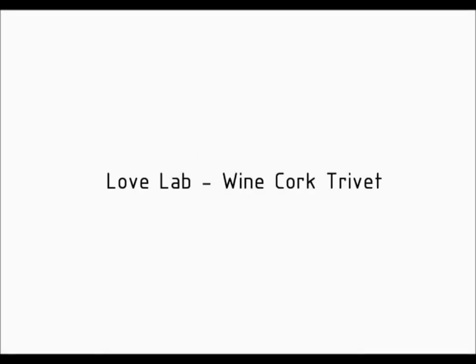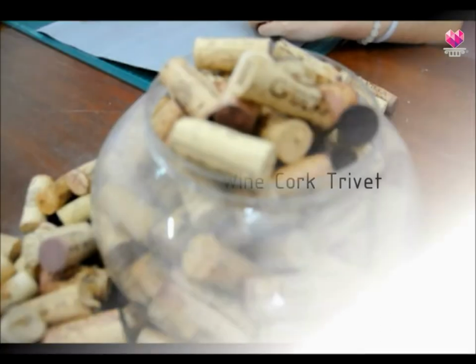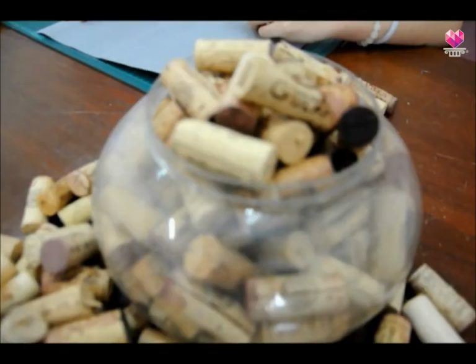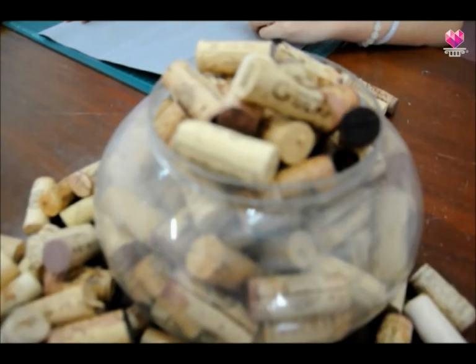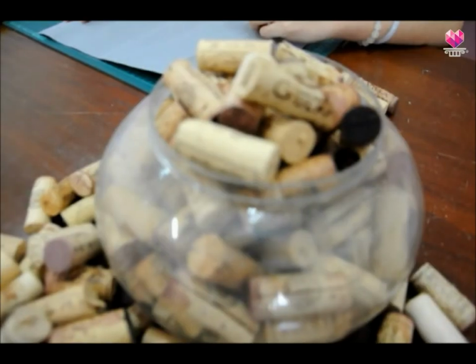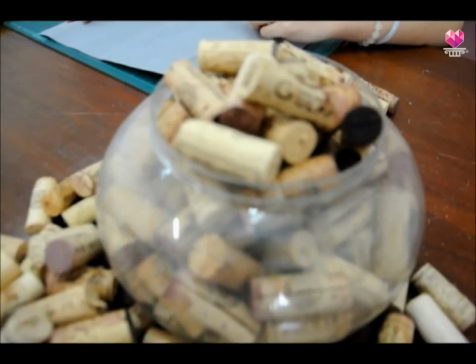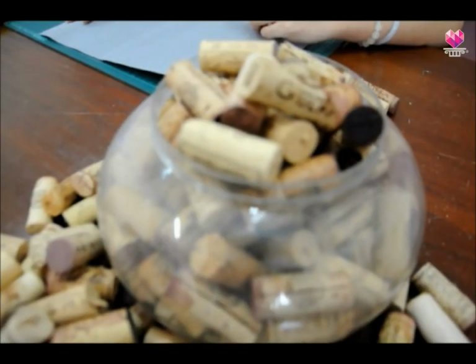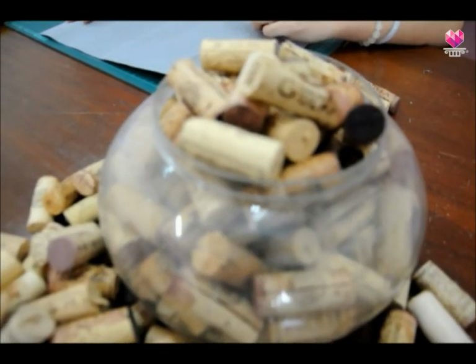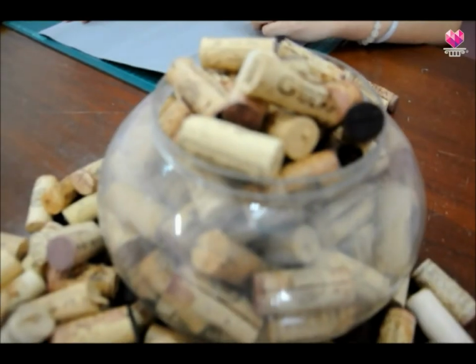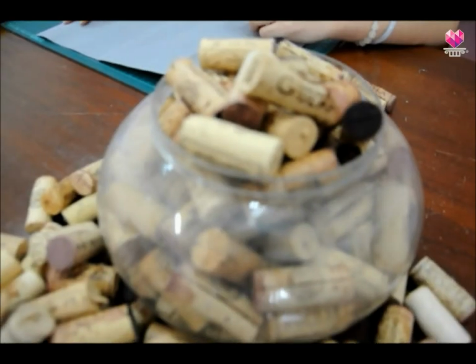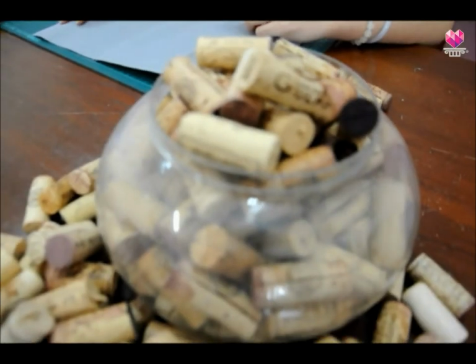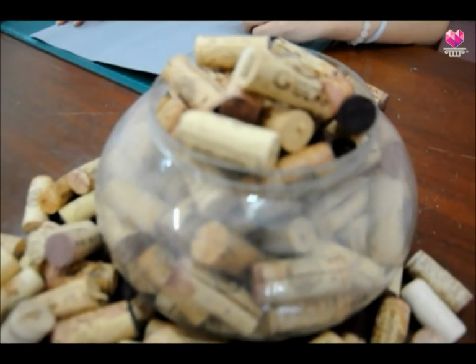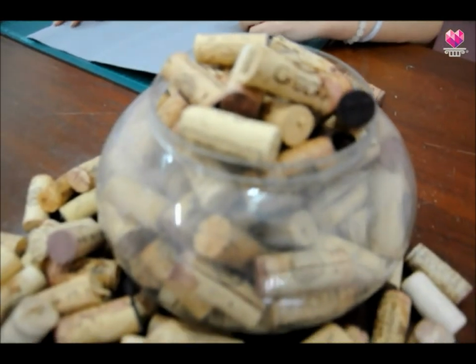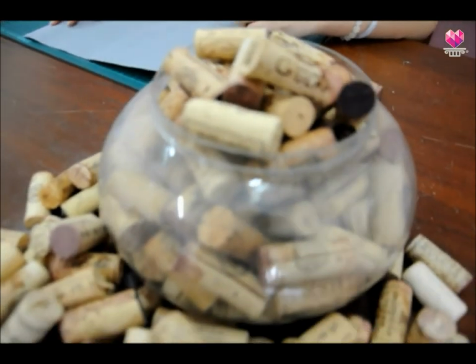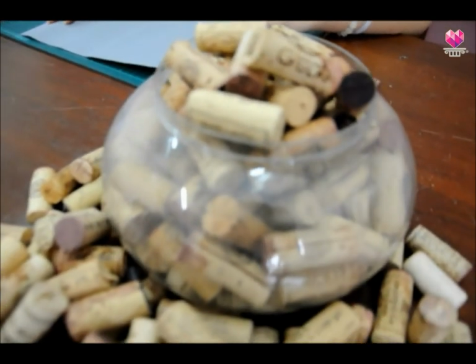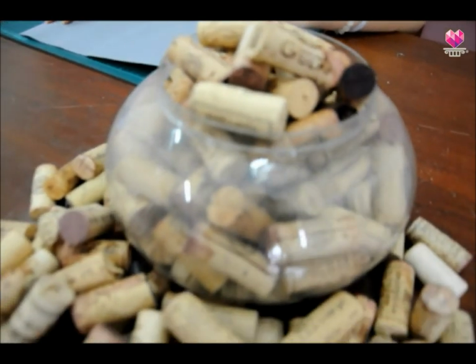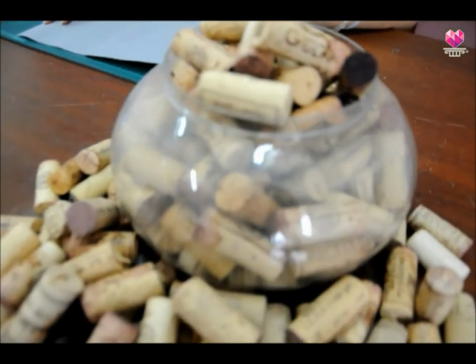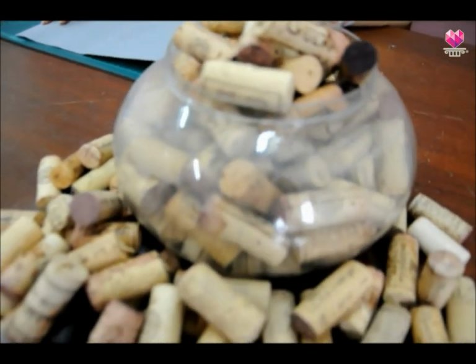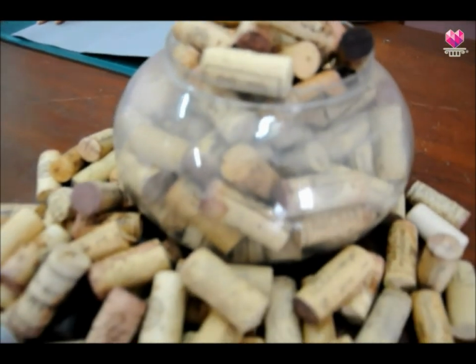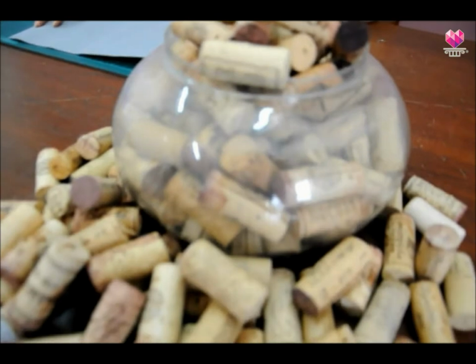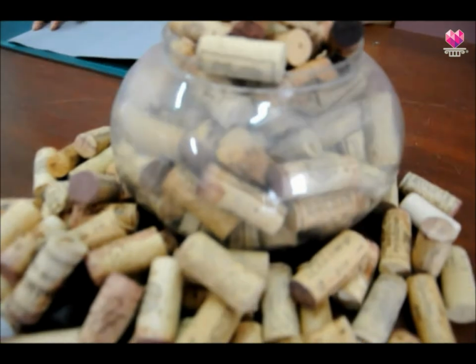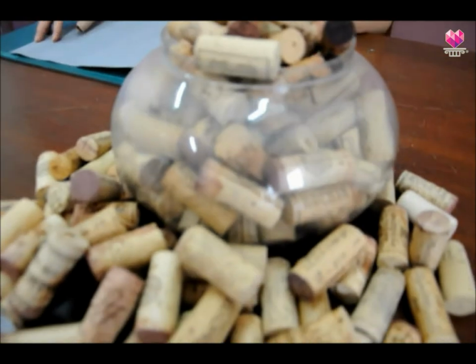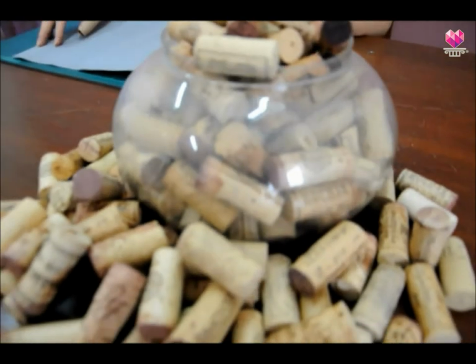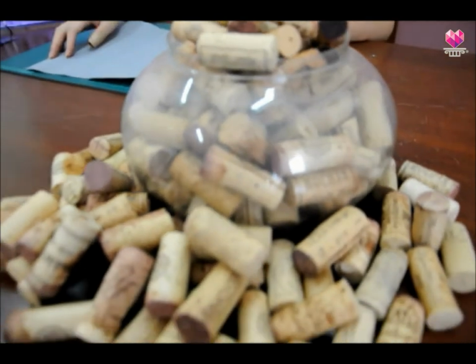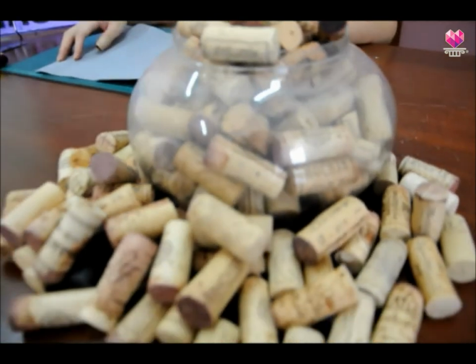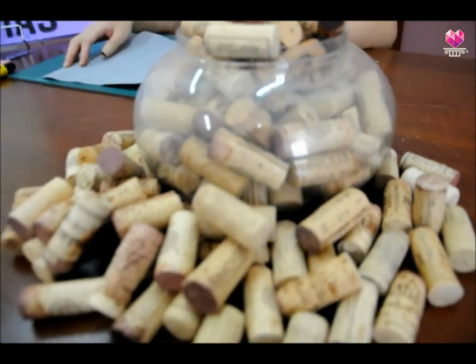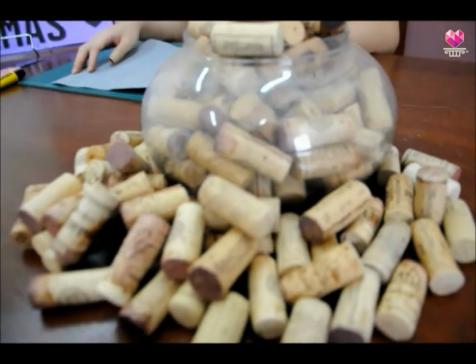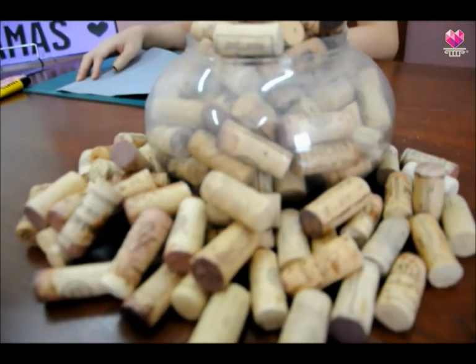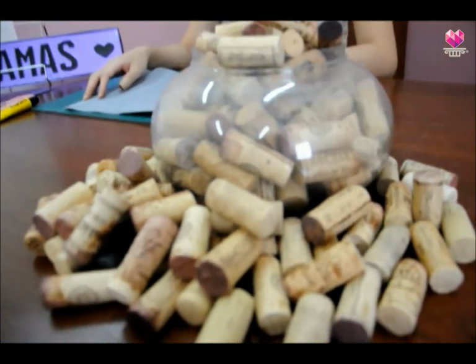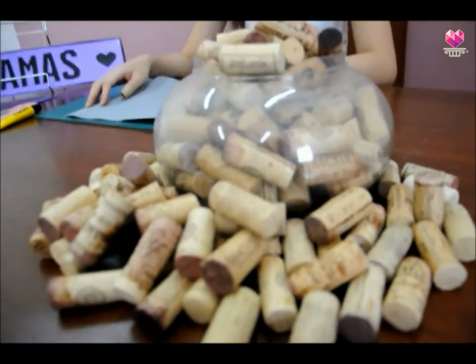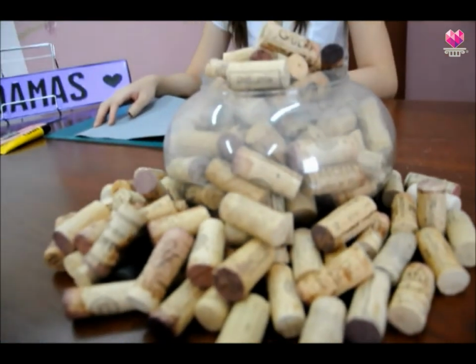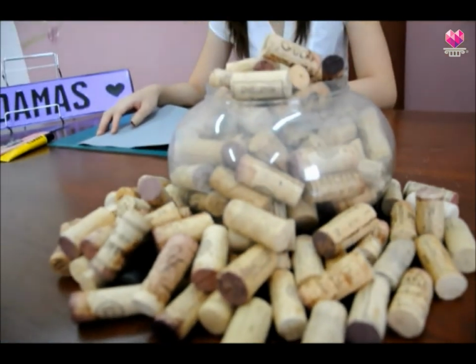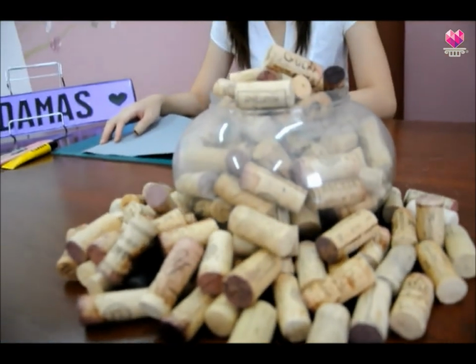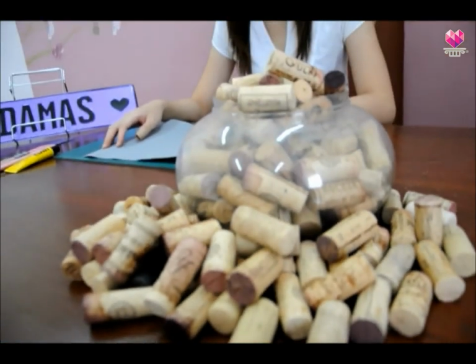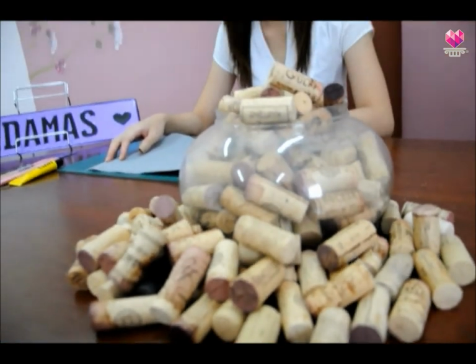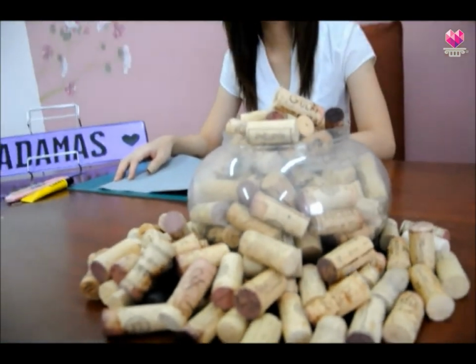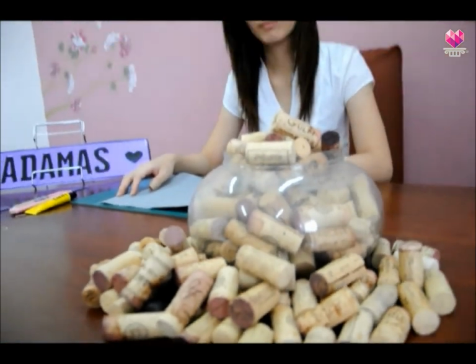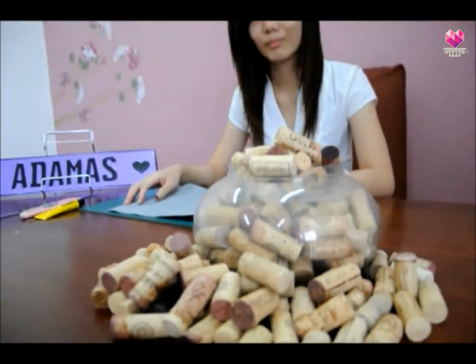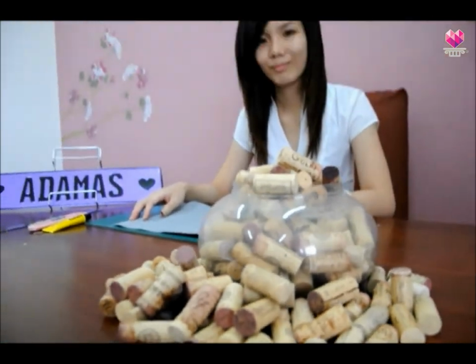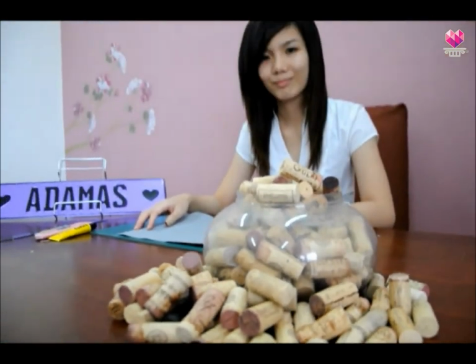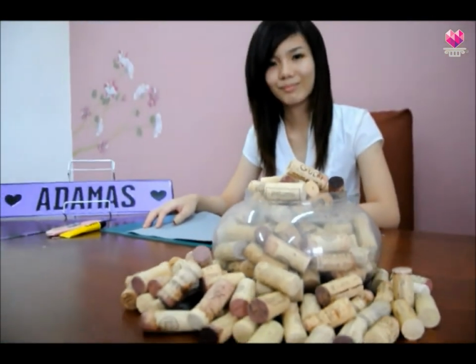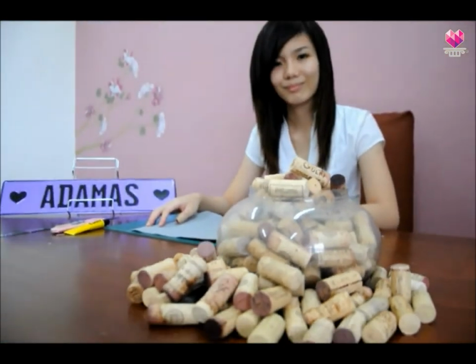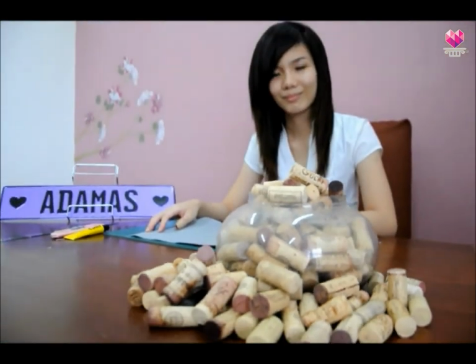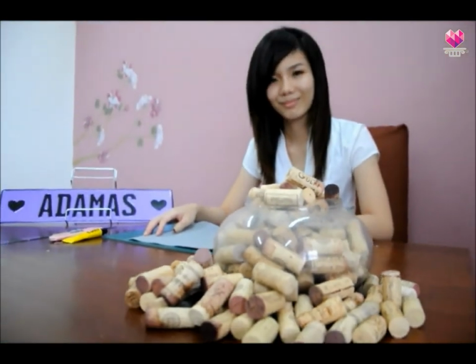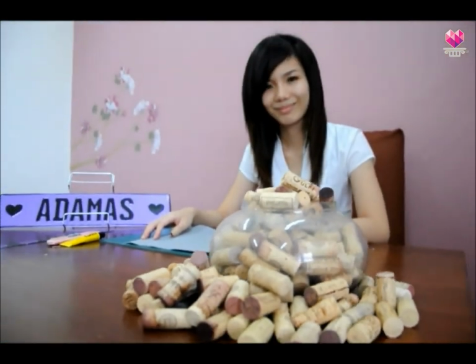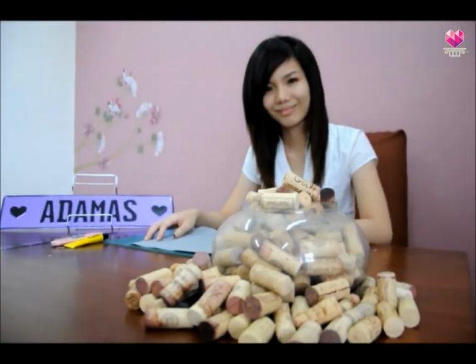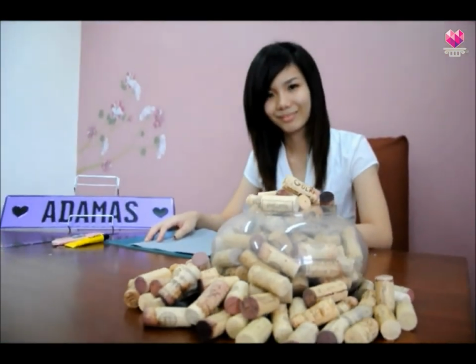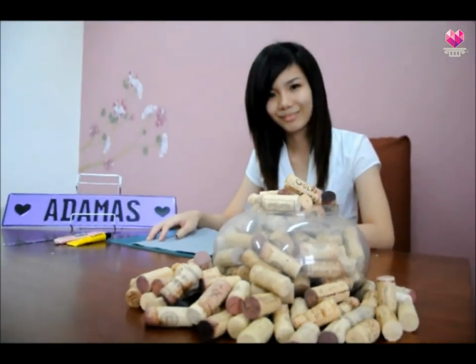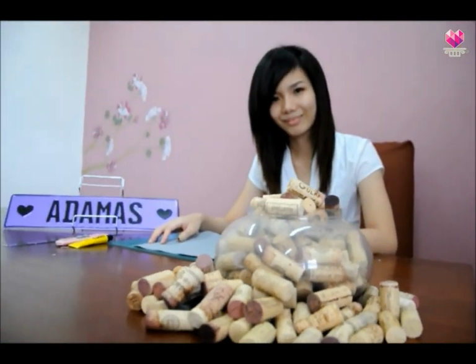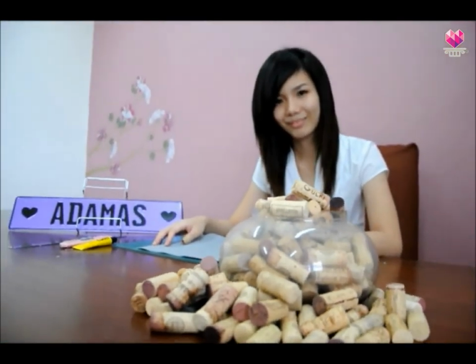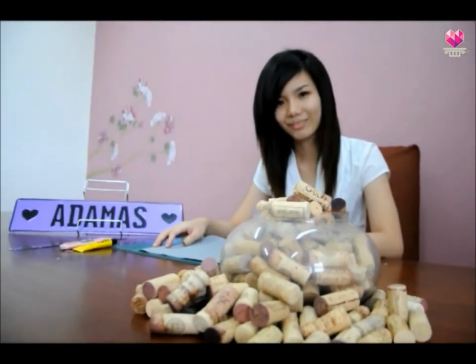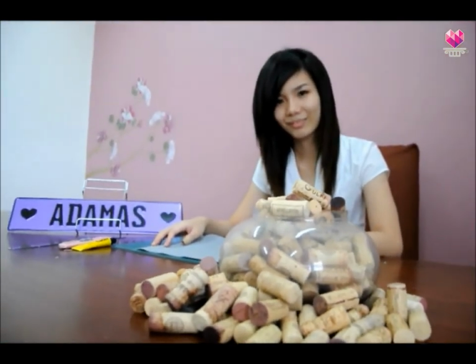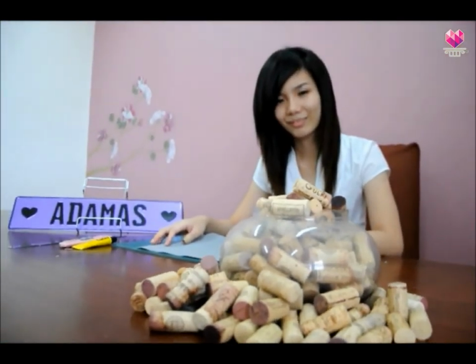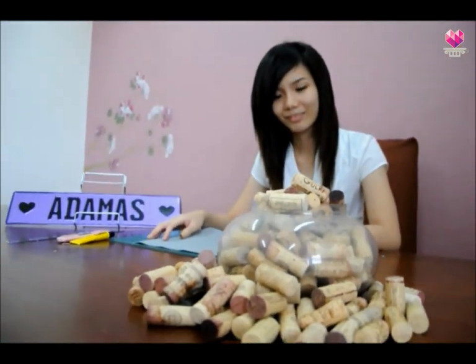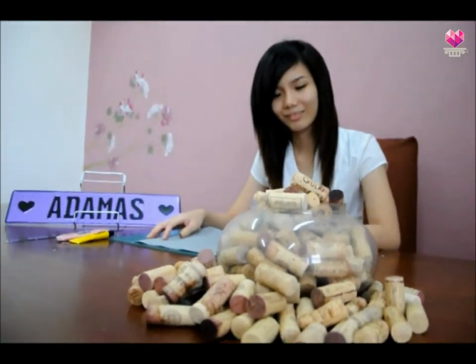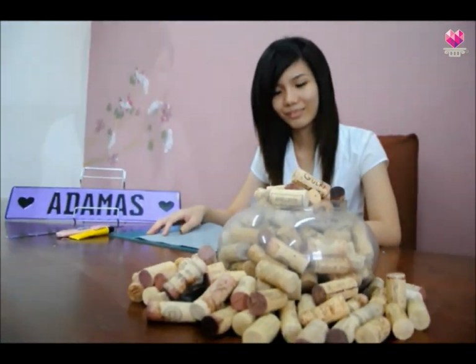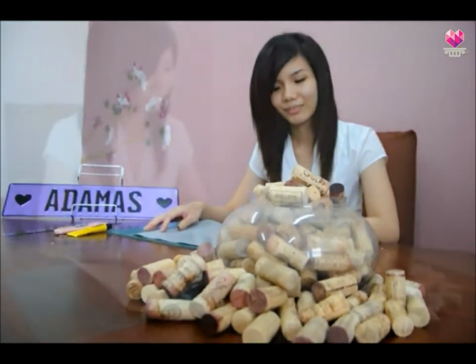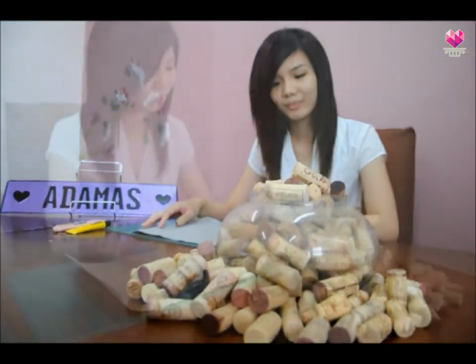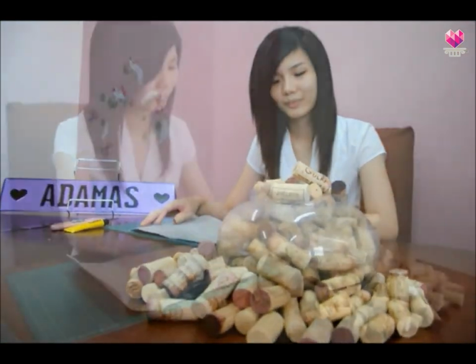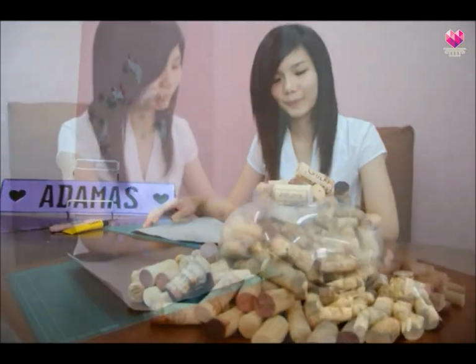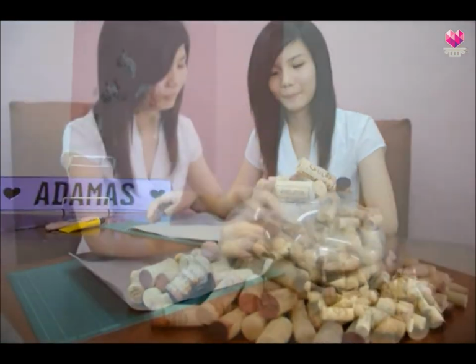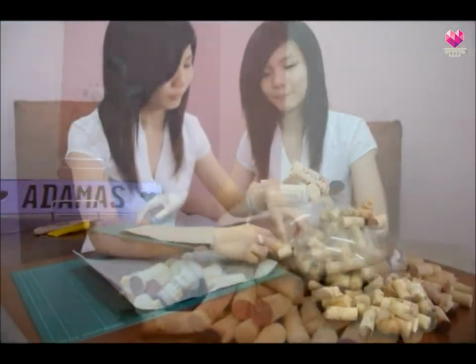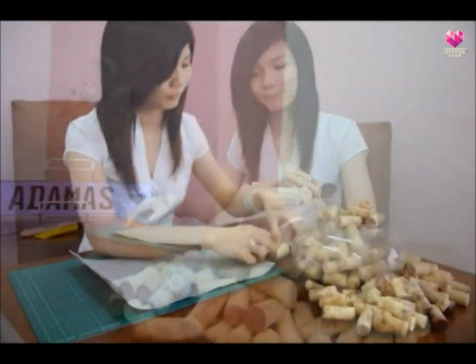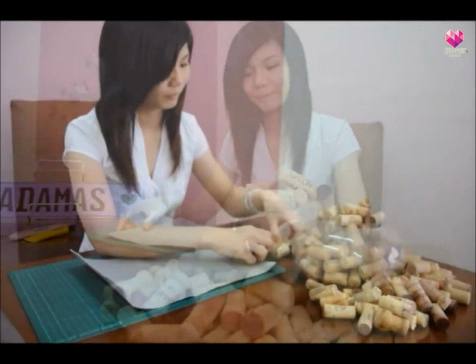Ever wonder what you can do with all the wine corks you've collected? Here's a tutorial to teach you how to make a trivet by using all your wine corks.